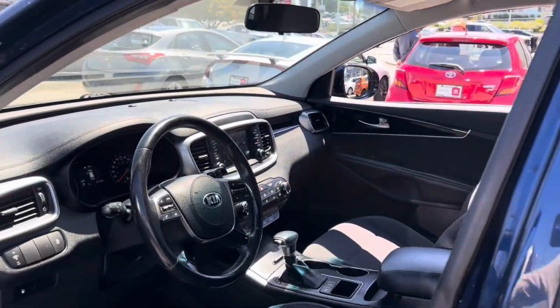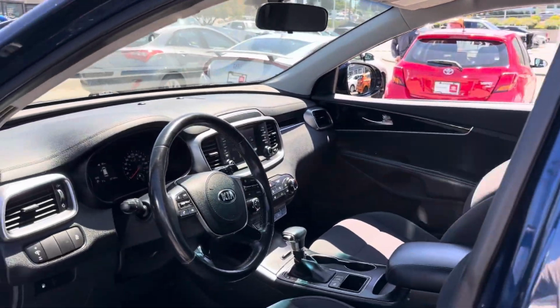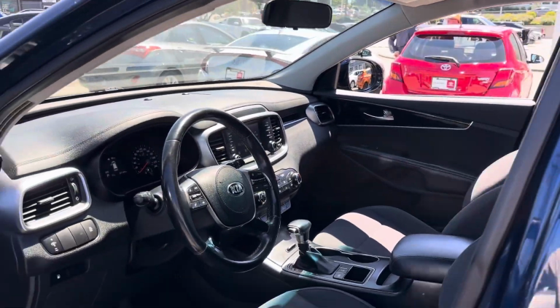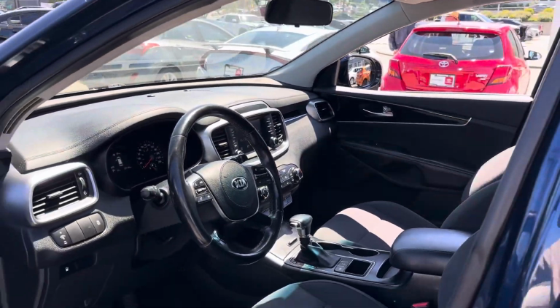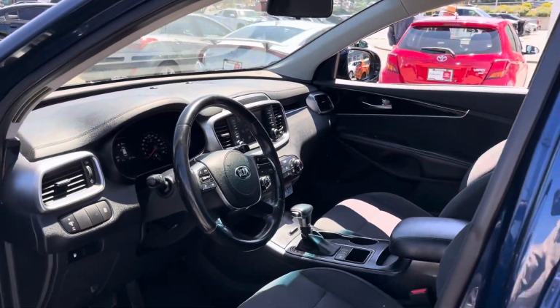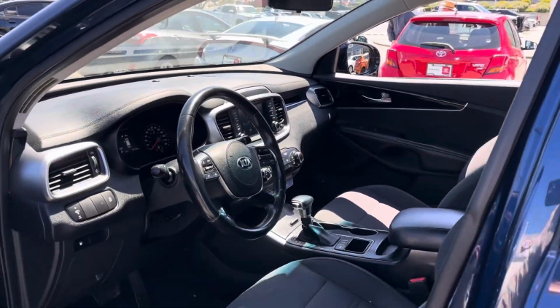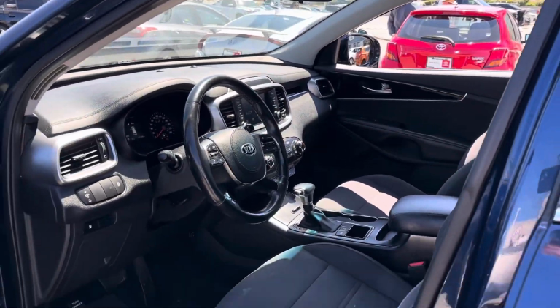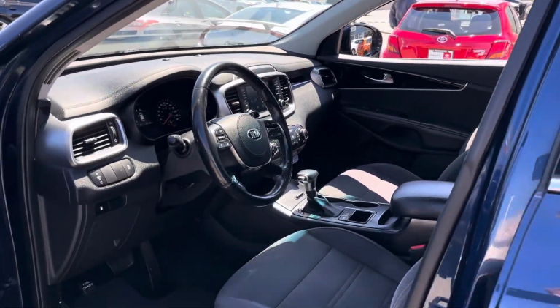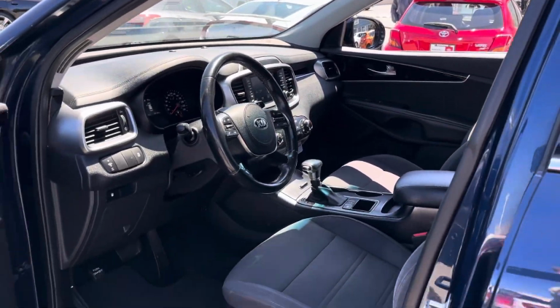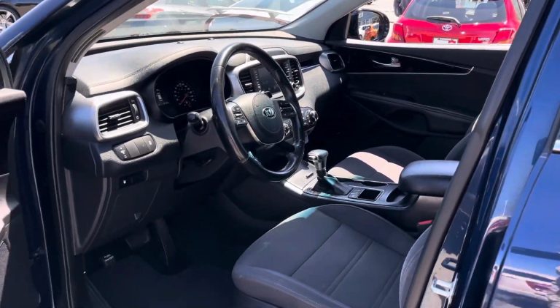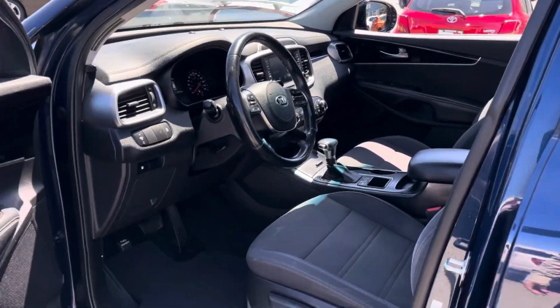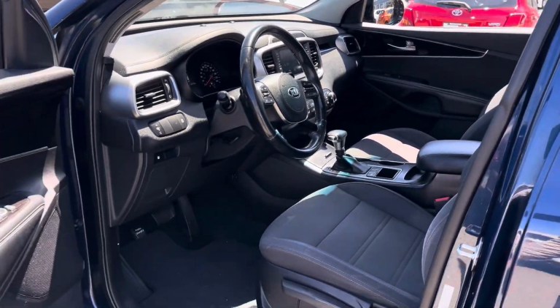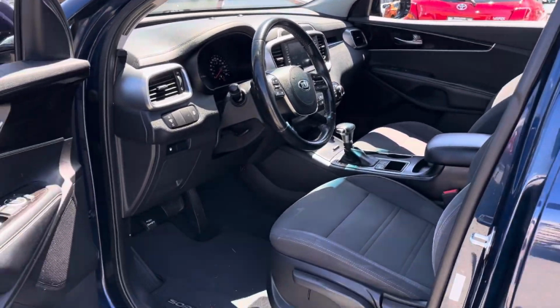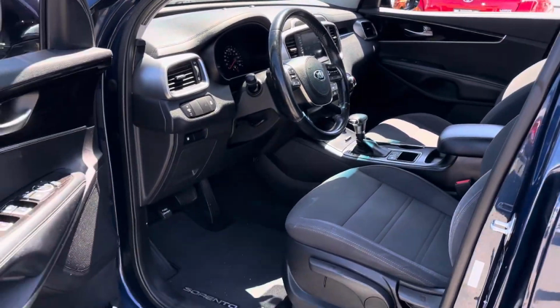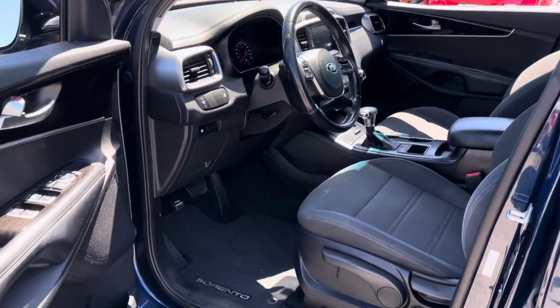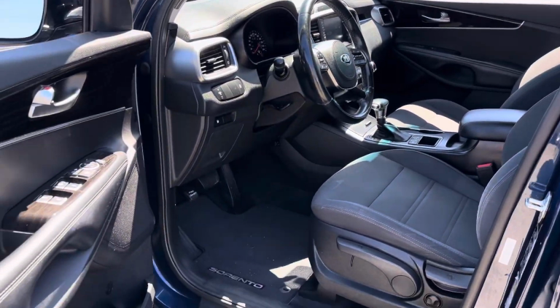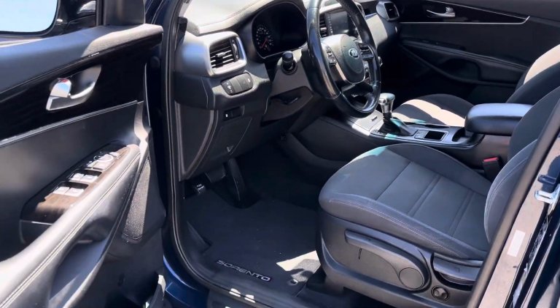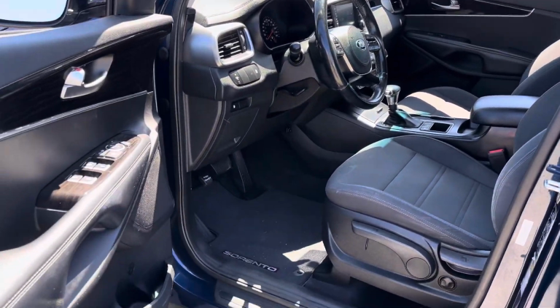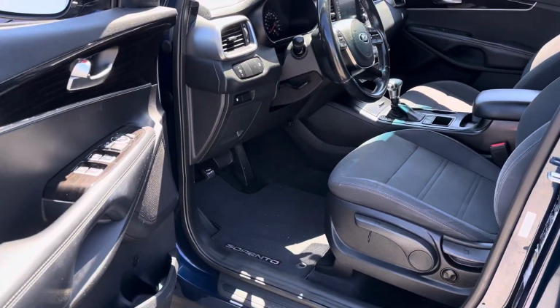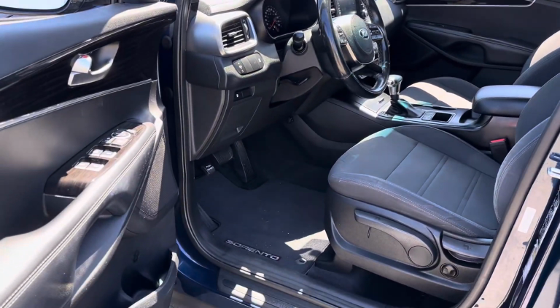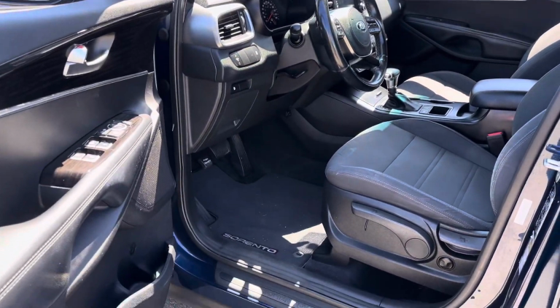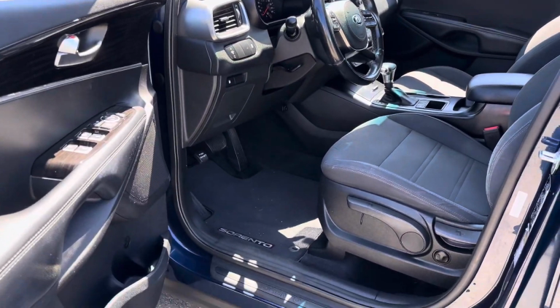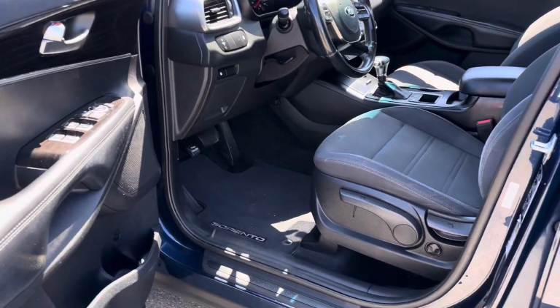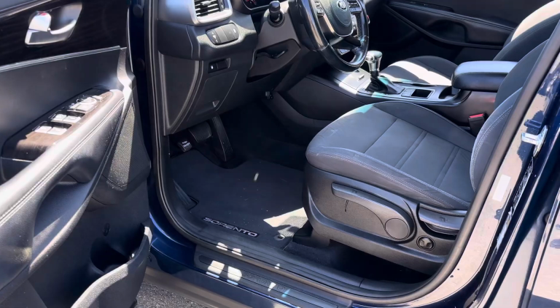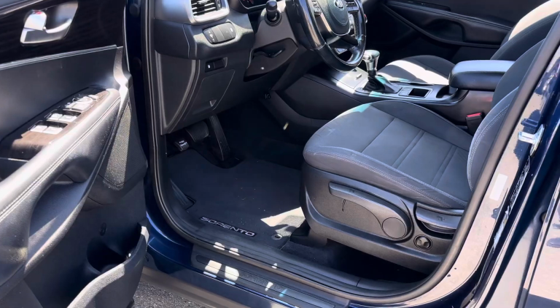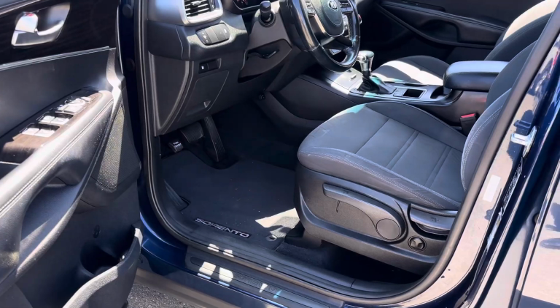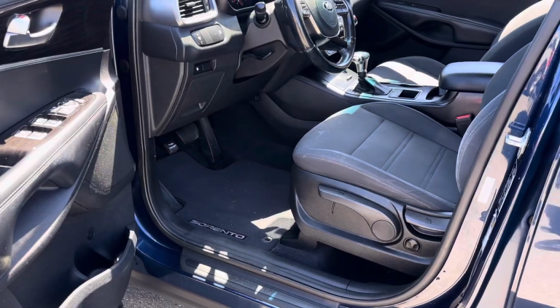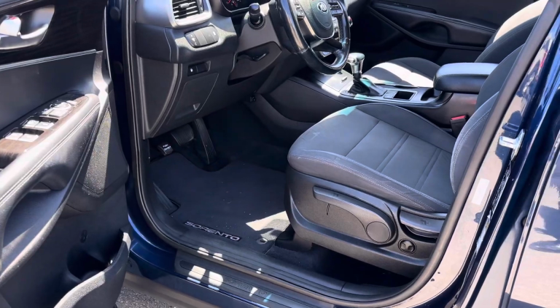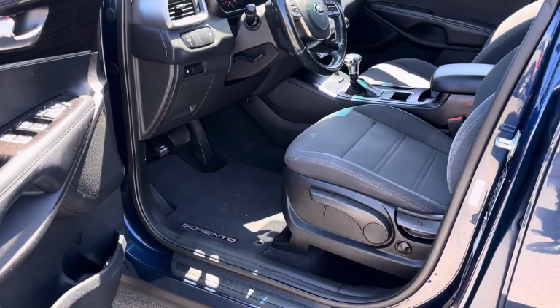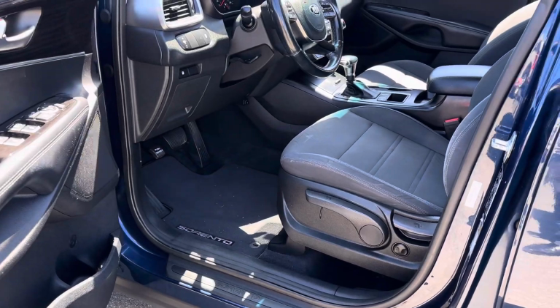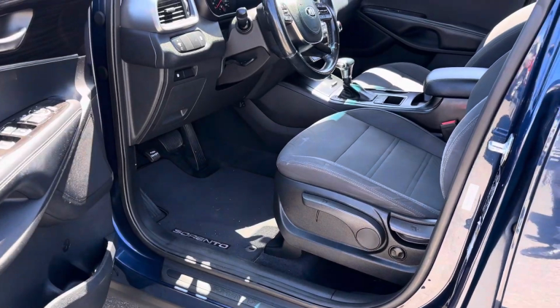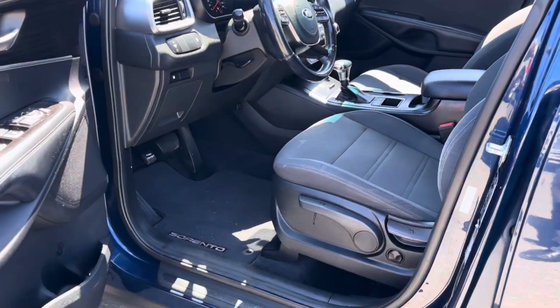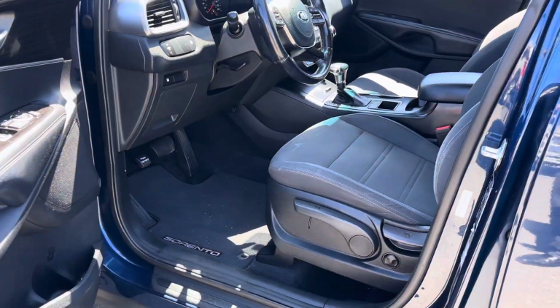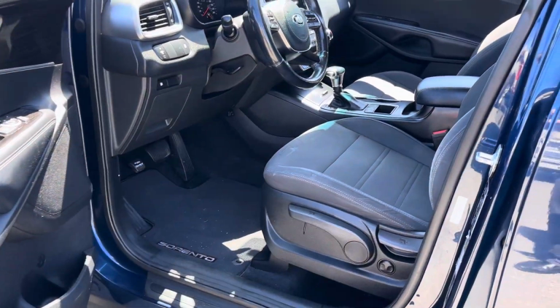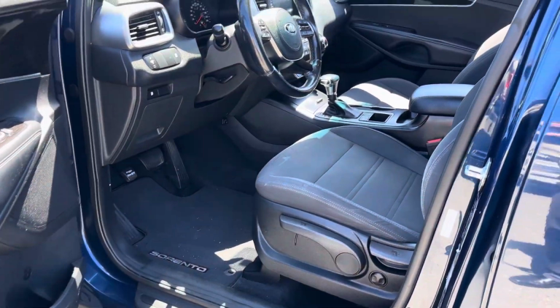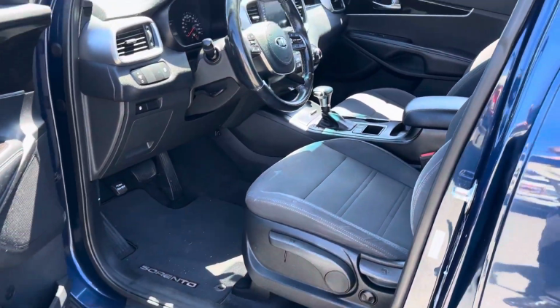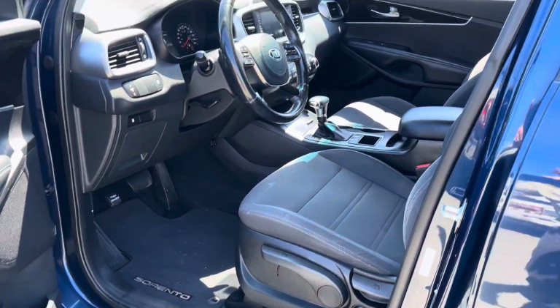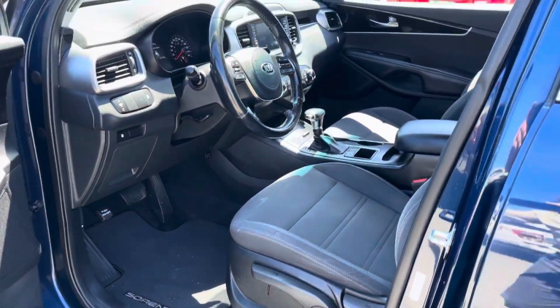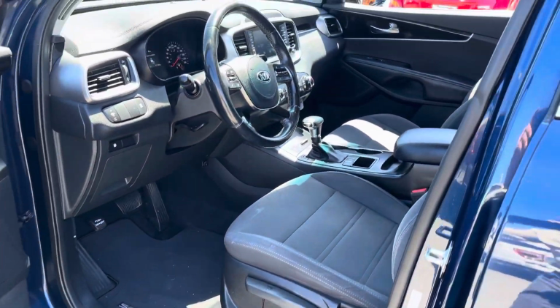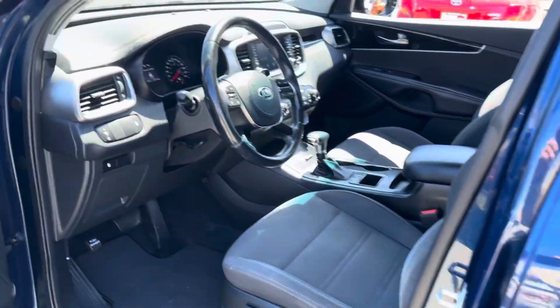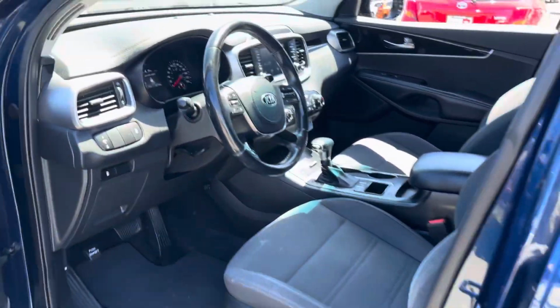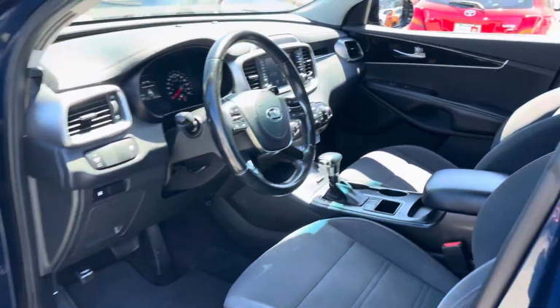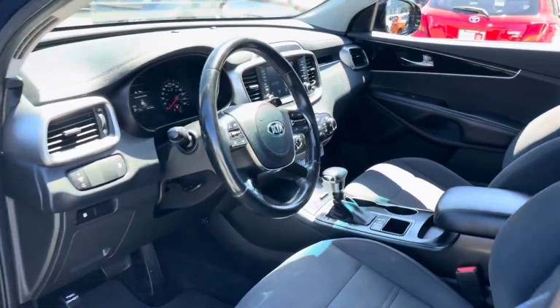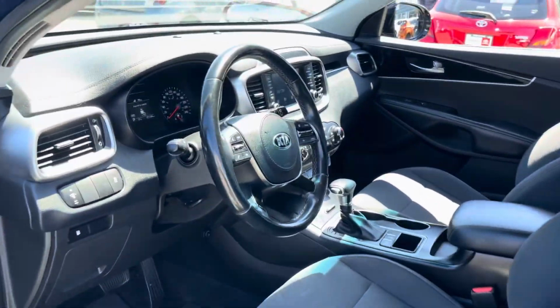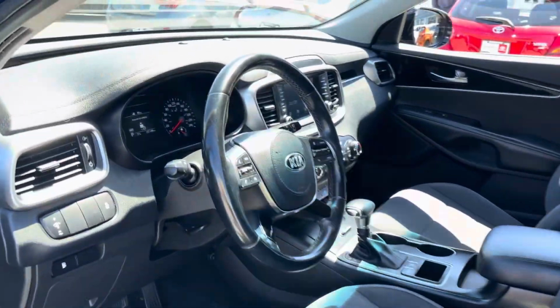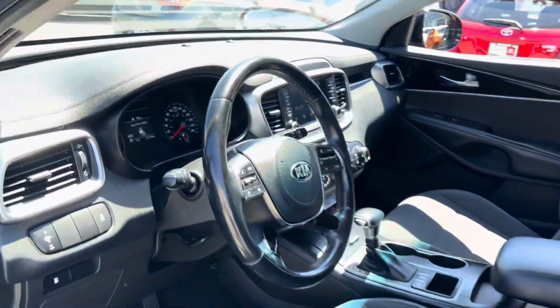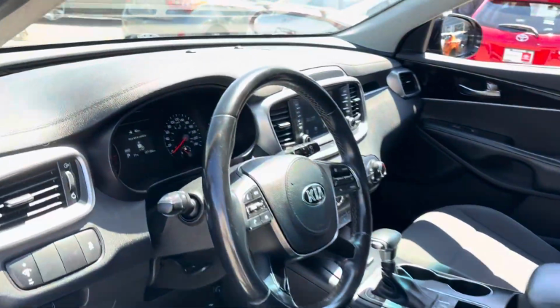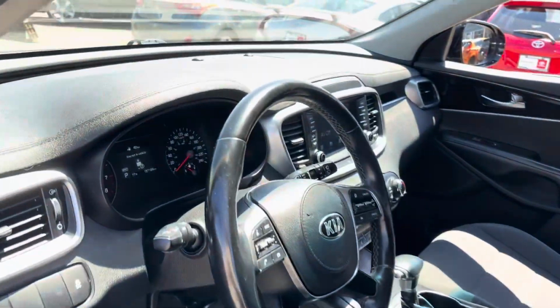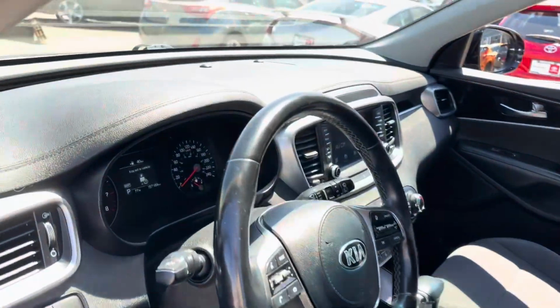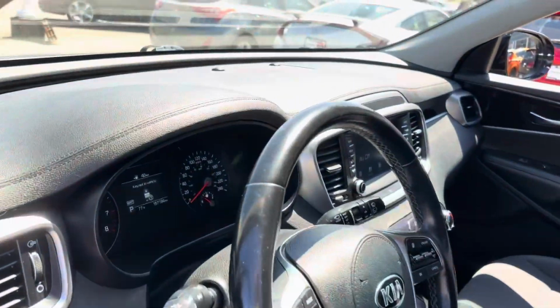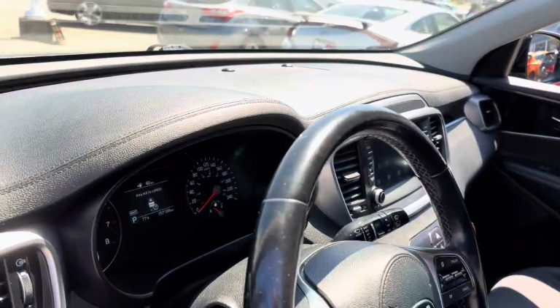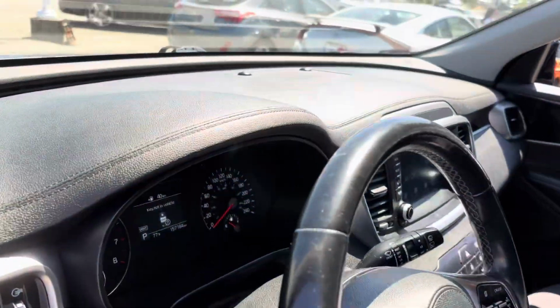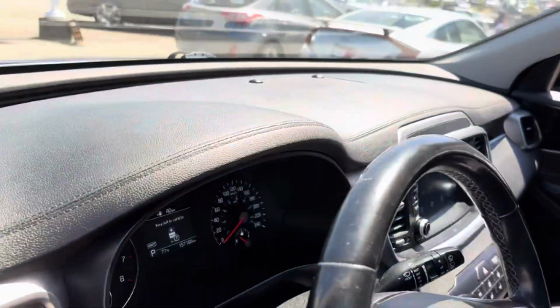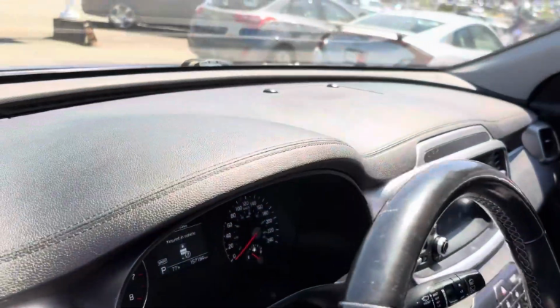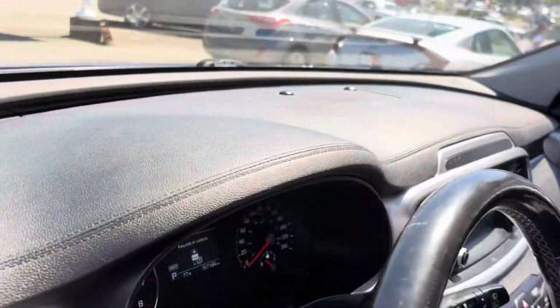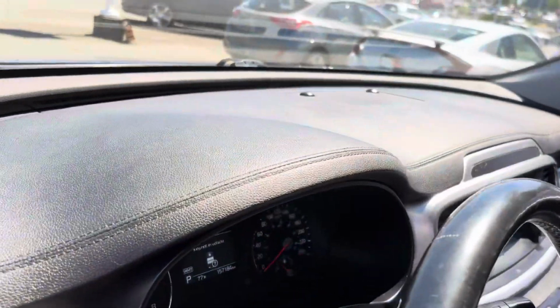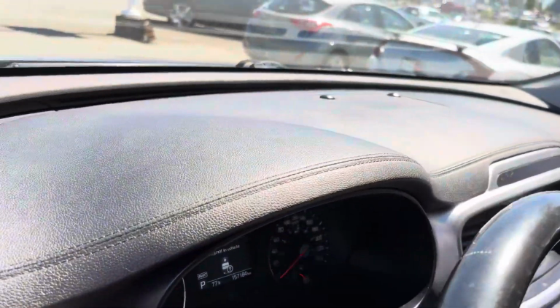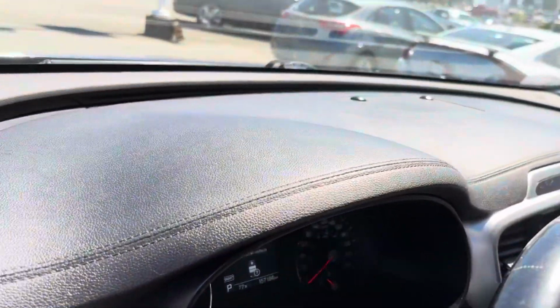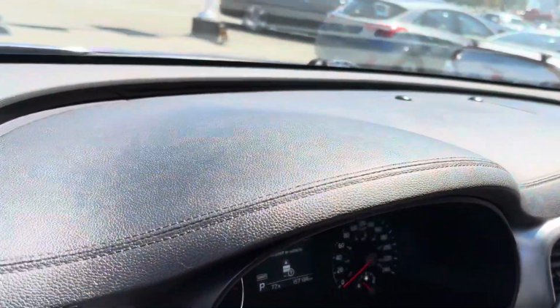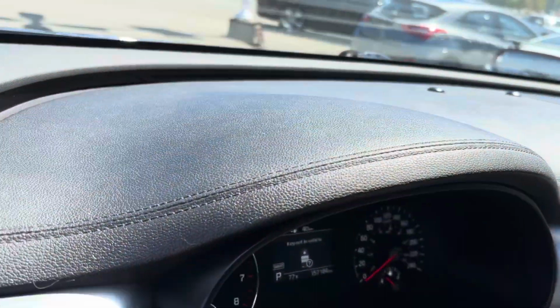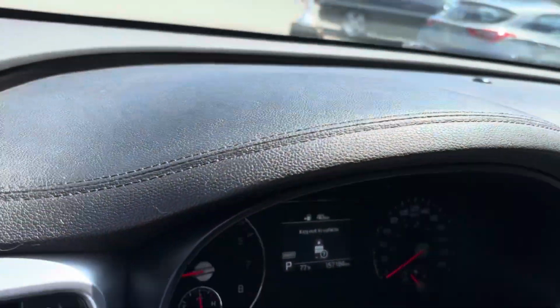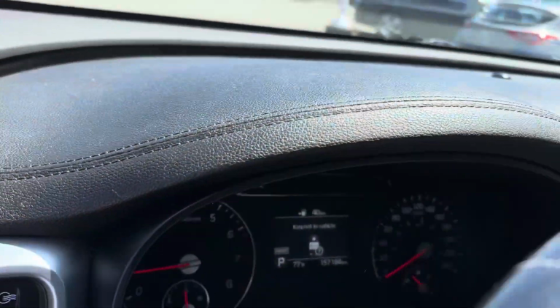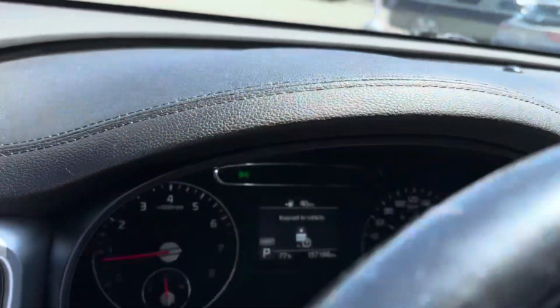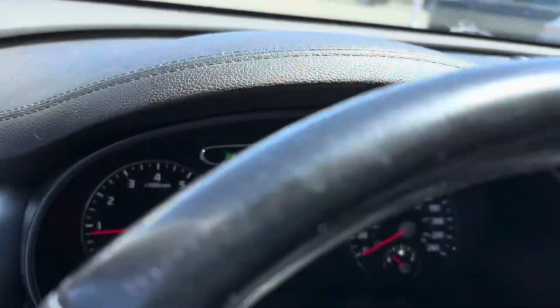Look at that — it doesn't like it when you're outside of the vehicle with the key. Driver boost seat. 157,000 kilometers on this one.